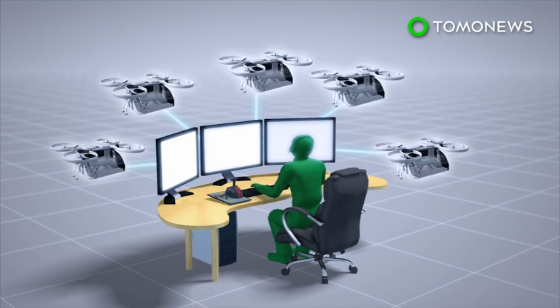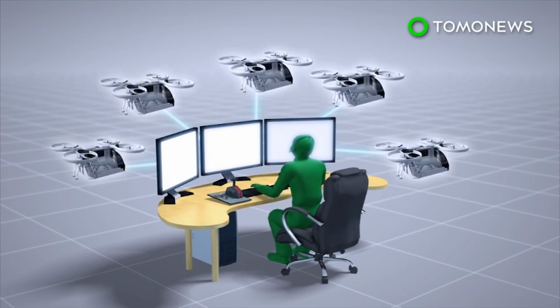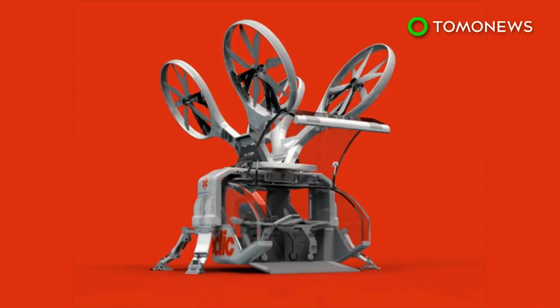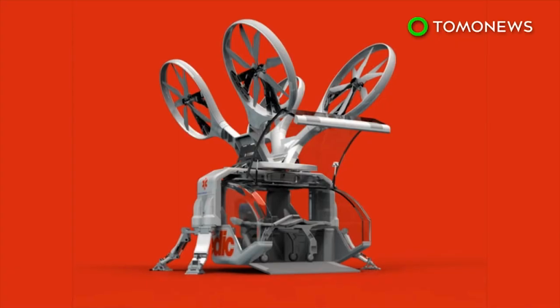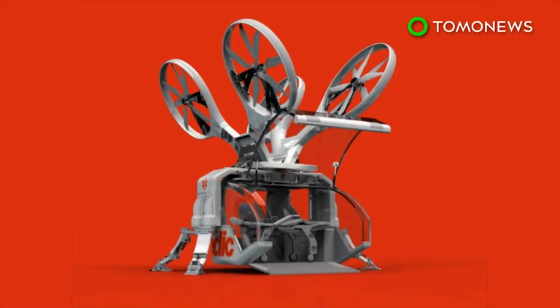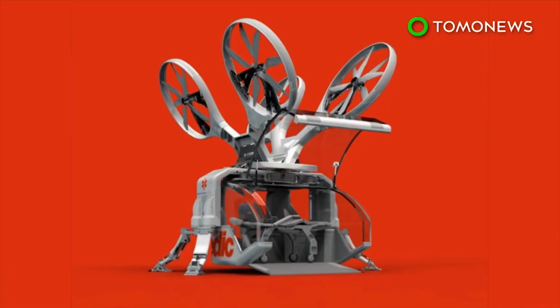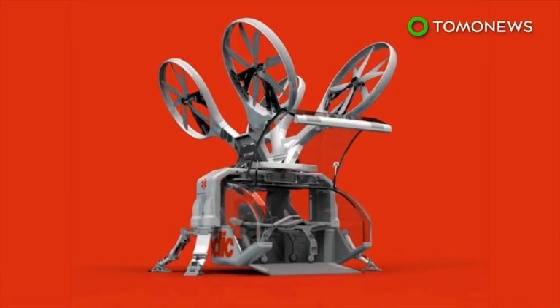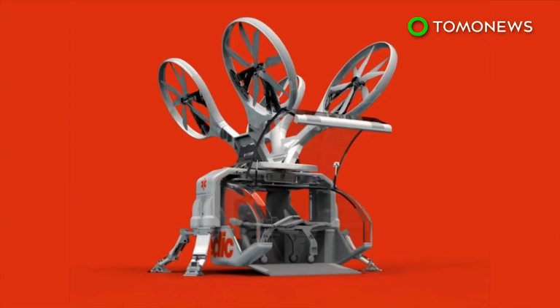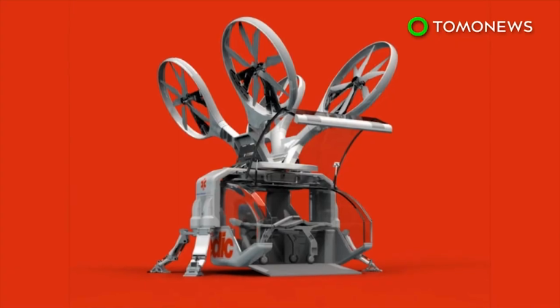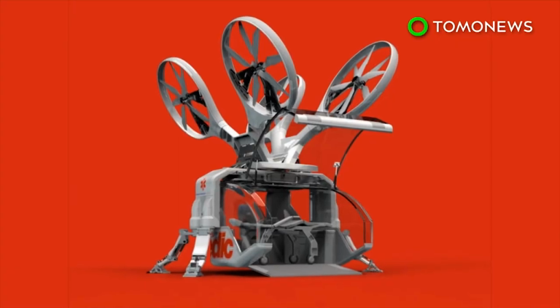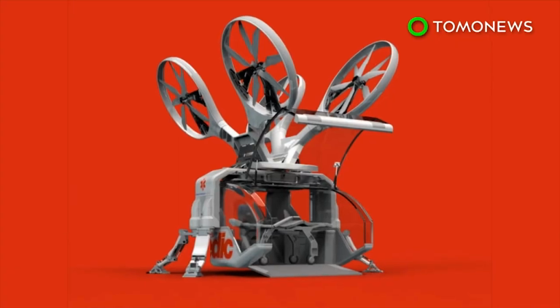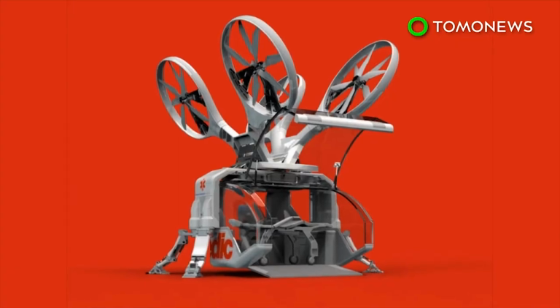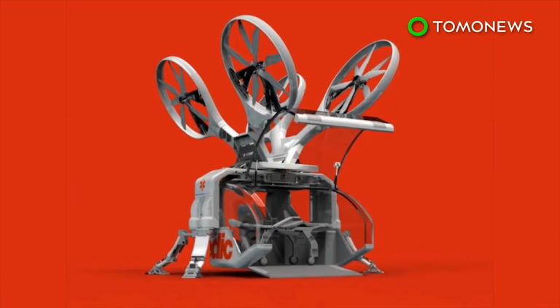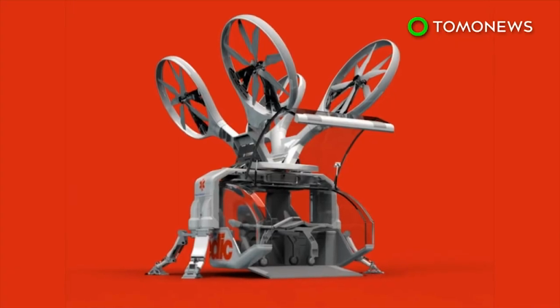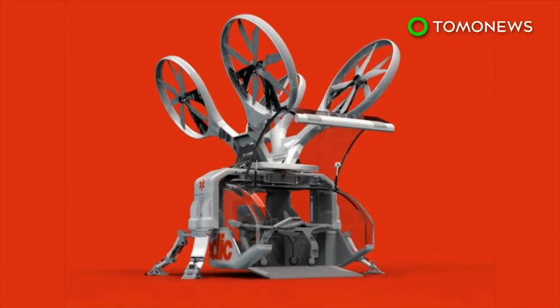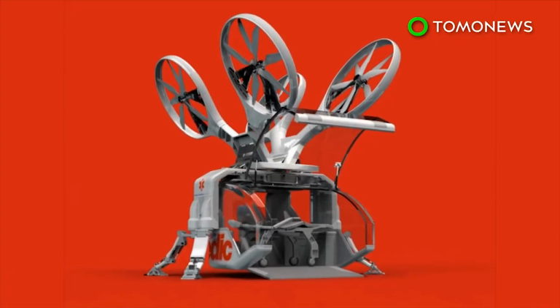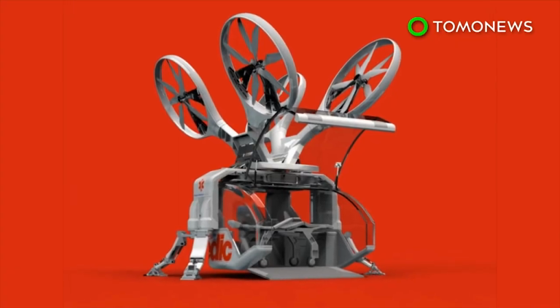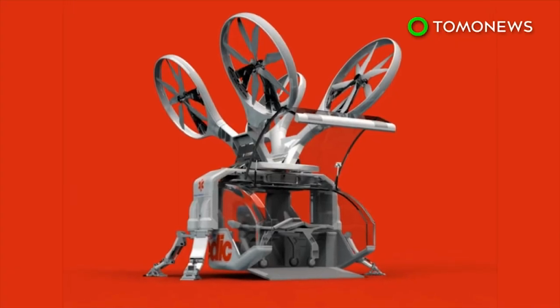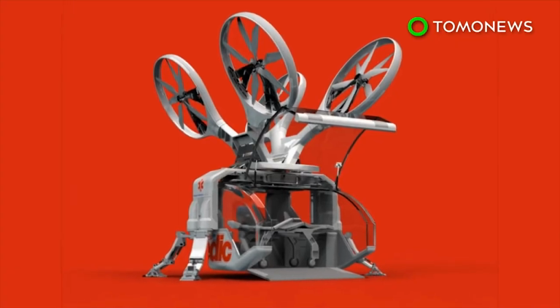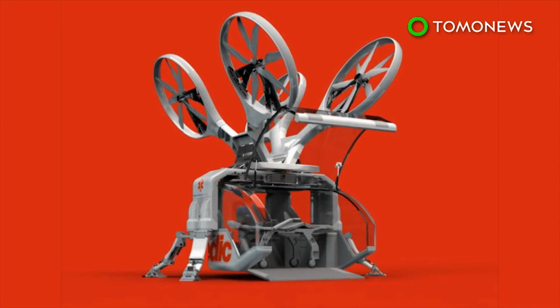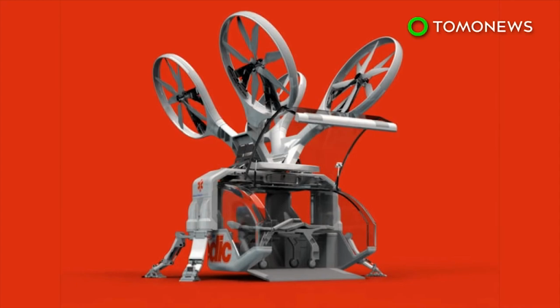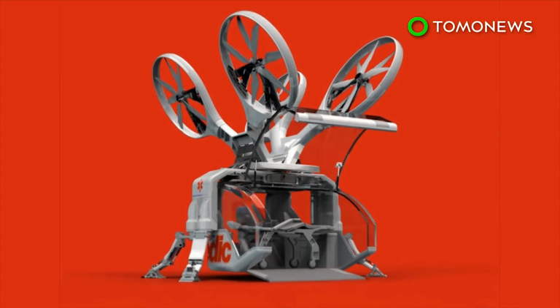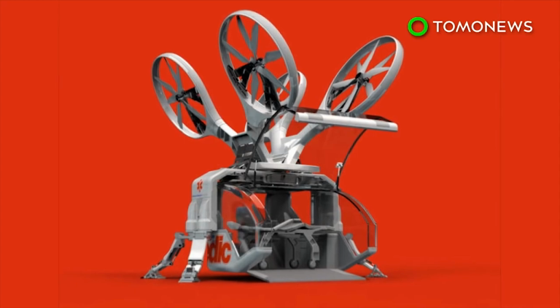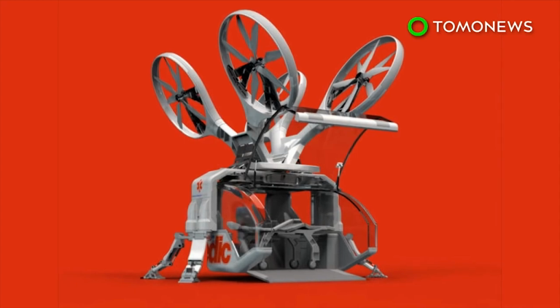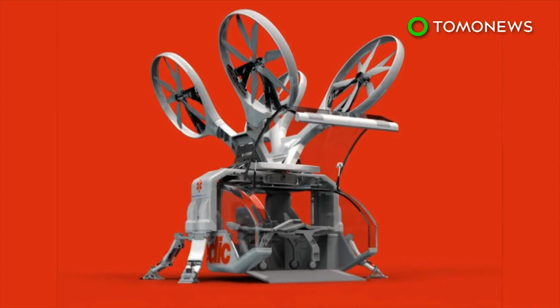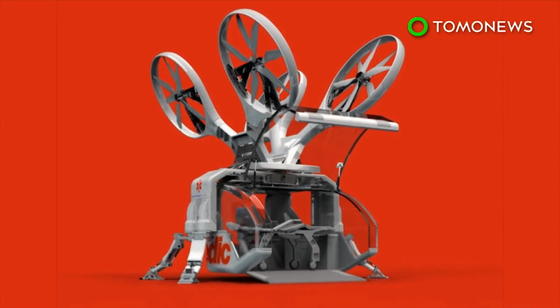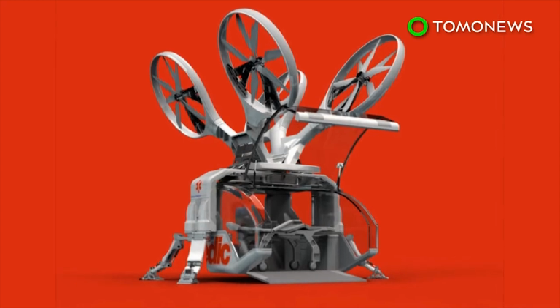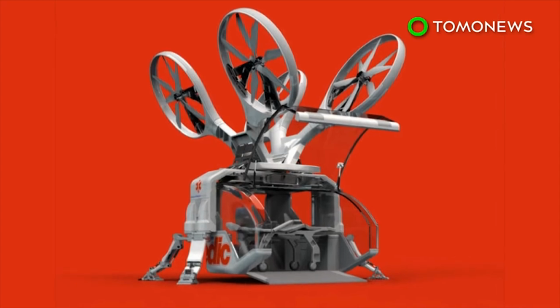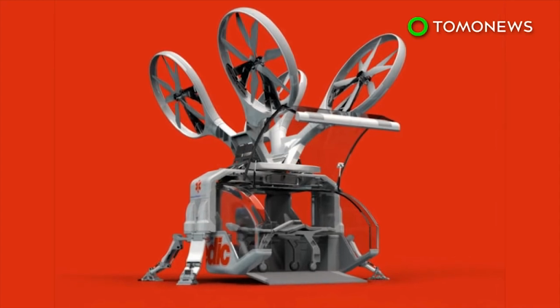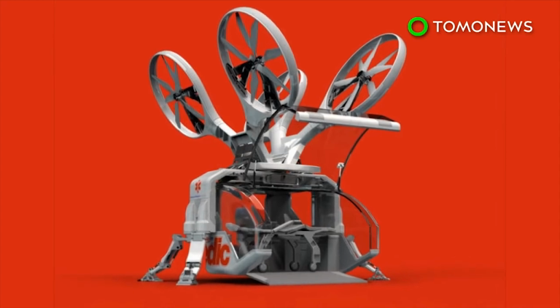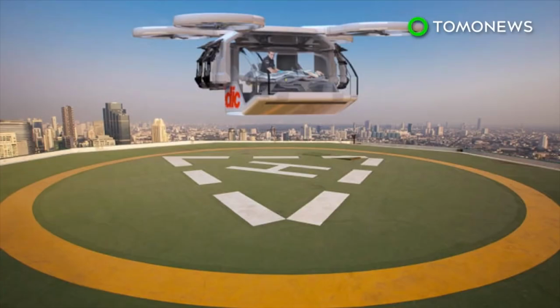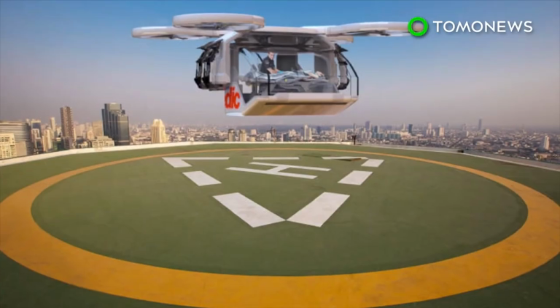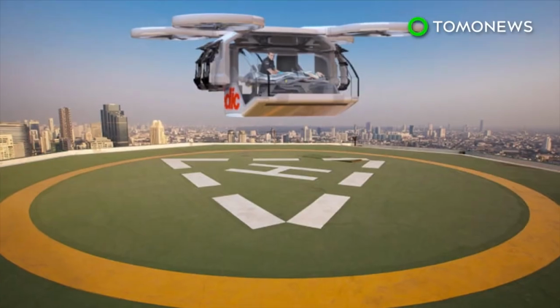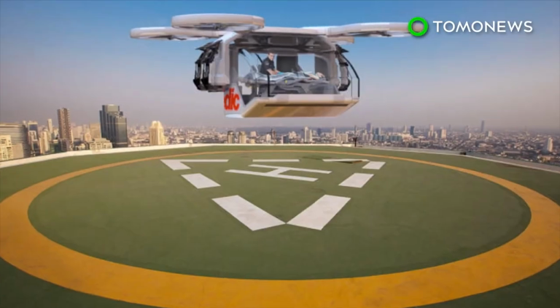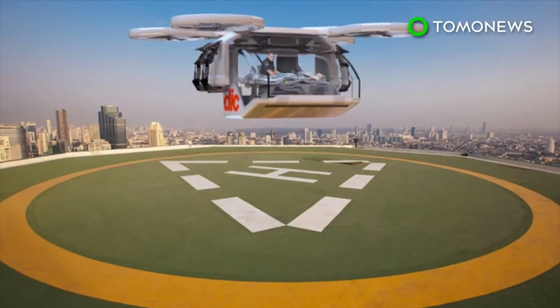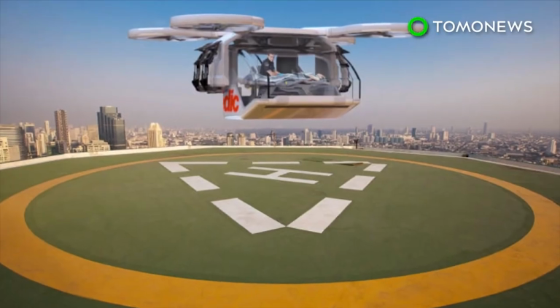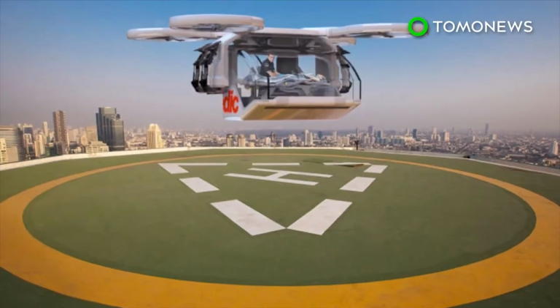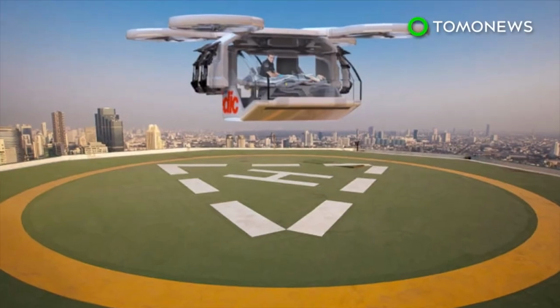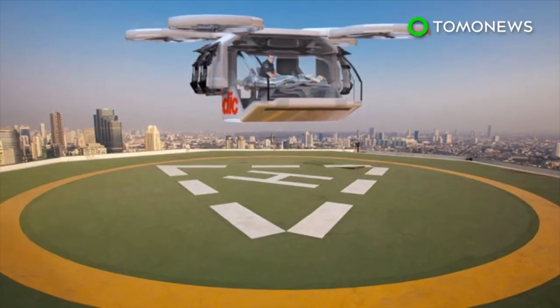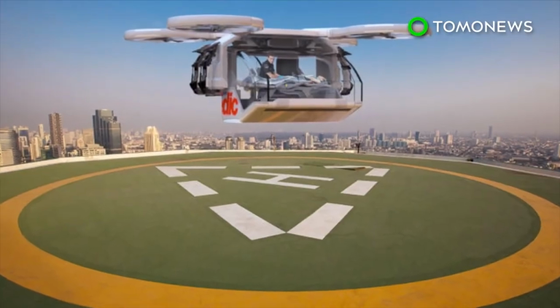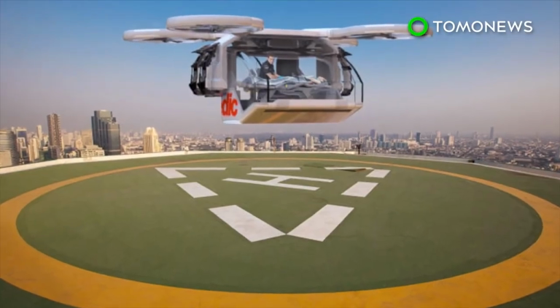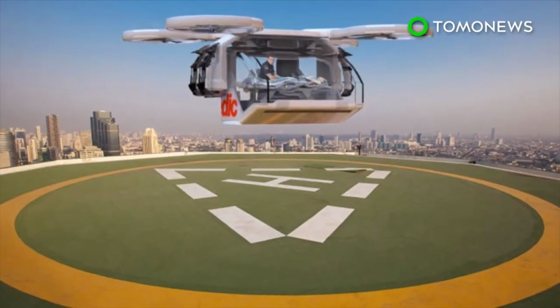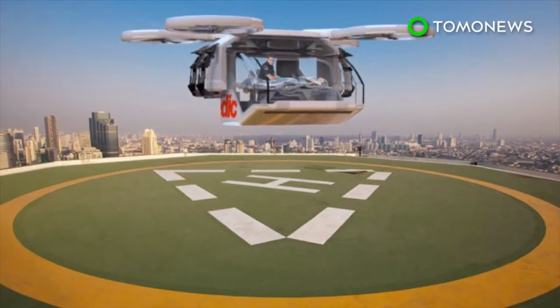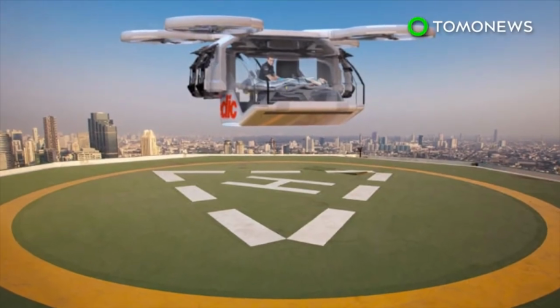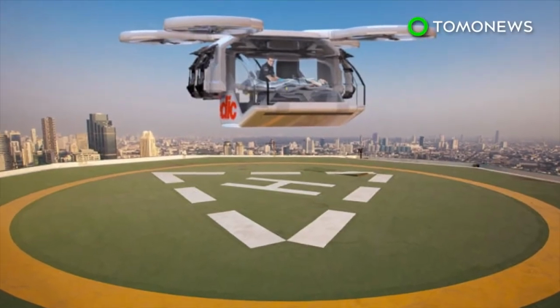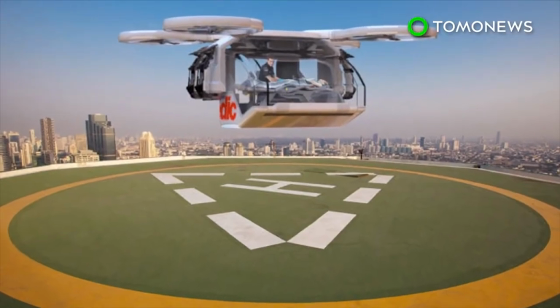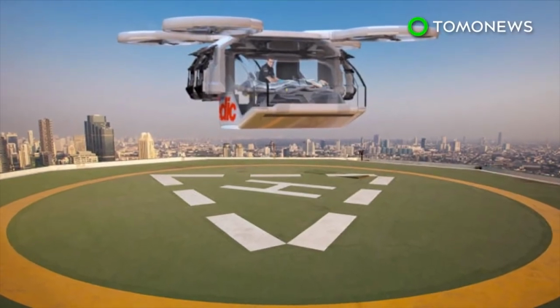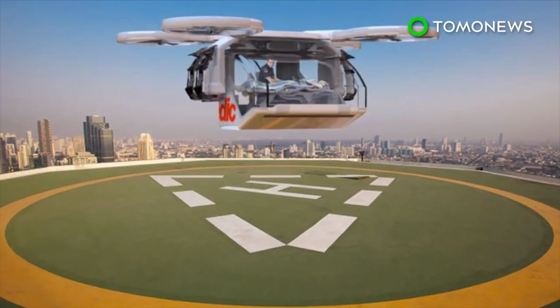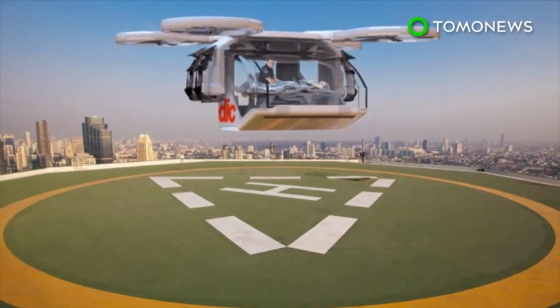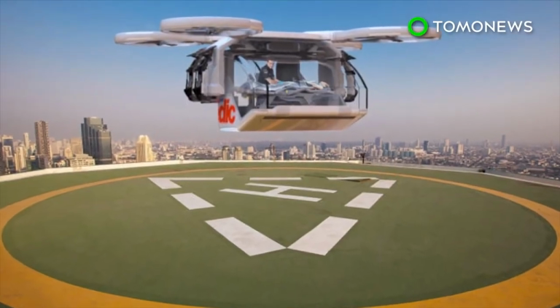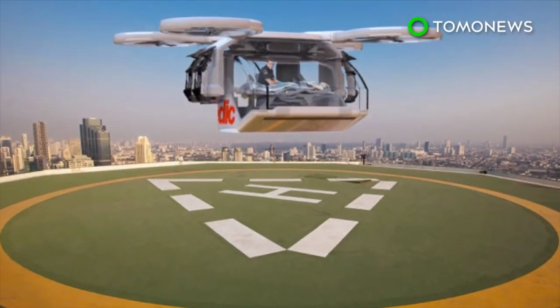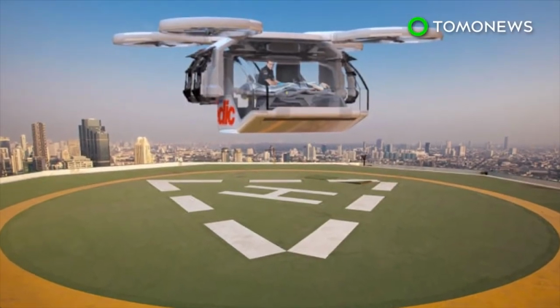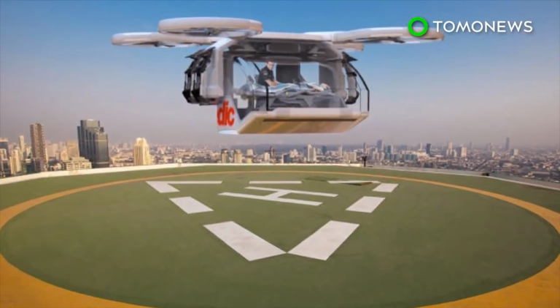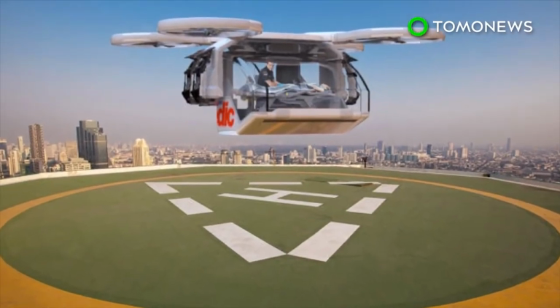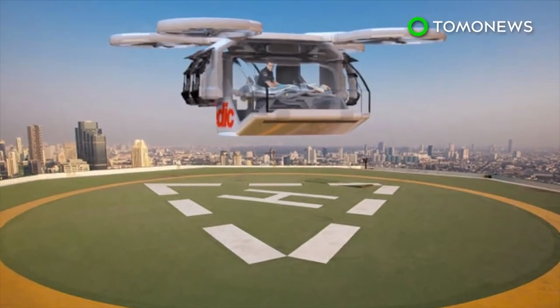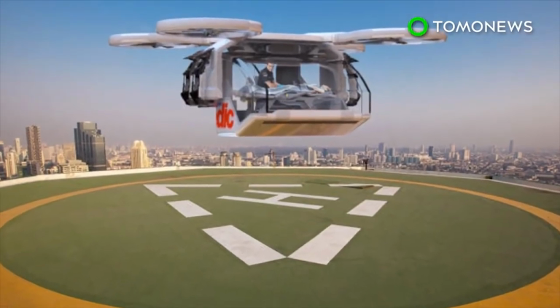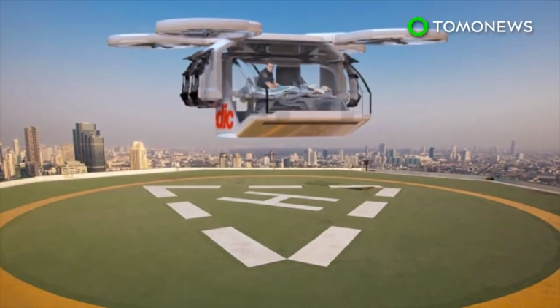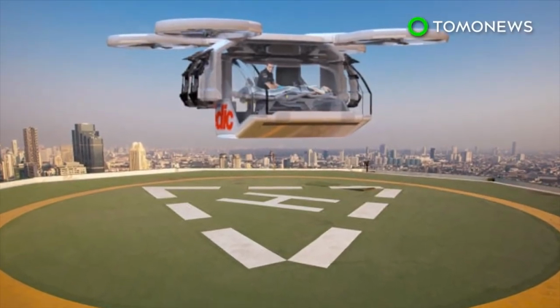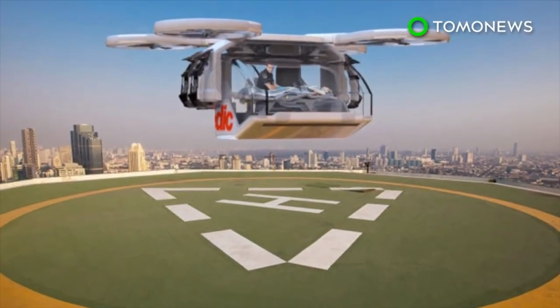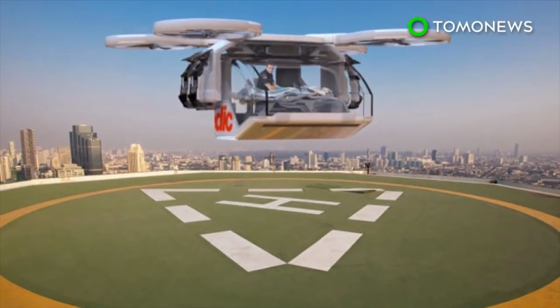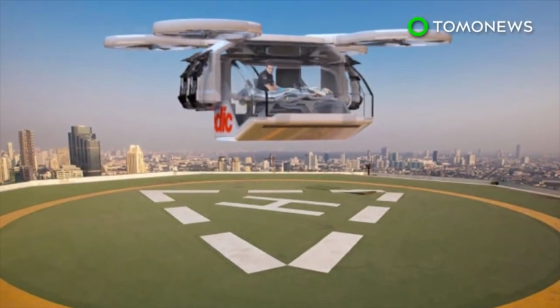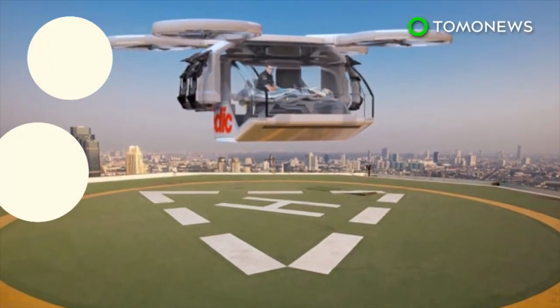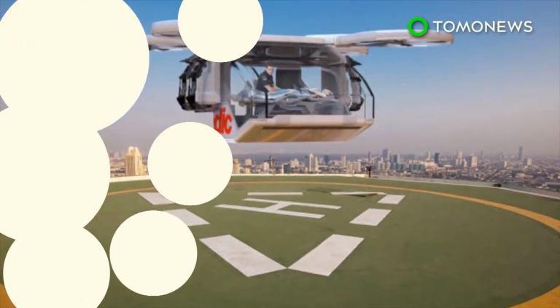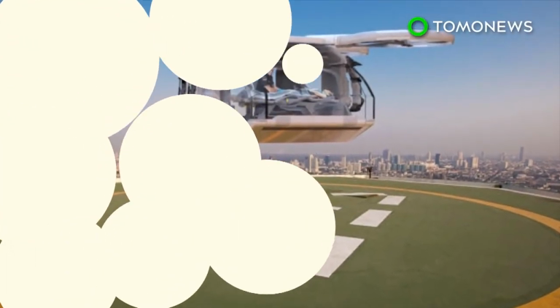Although the company believes the ambulance drone is a feasible concept, it admits the cost for each device could be in the million-dollar range.